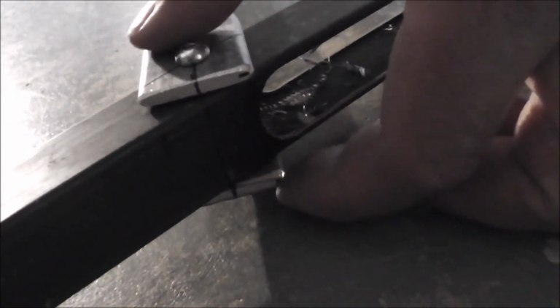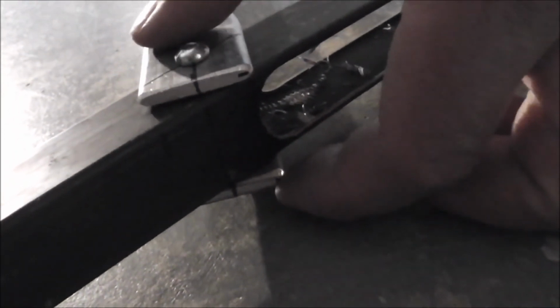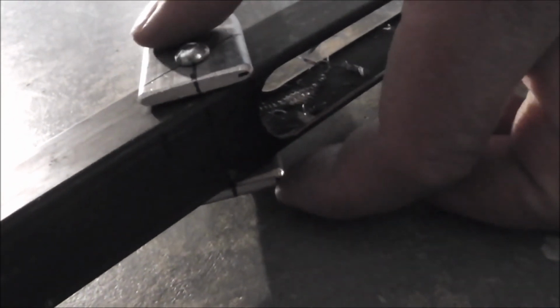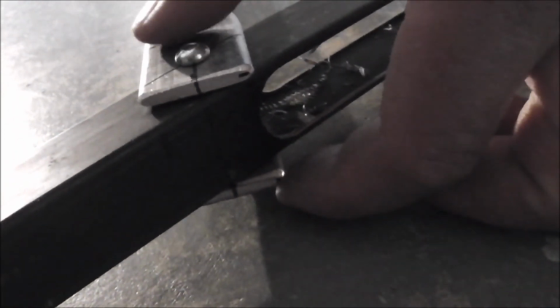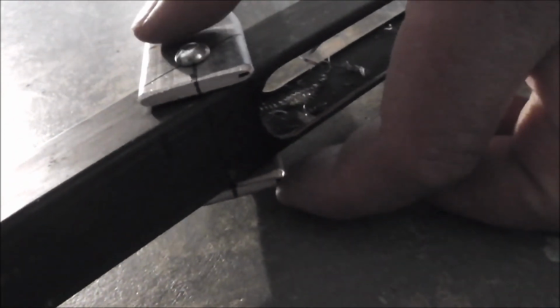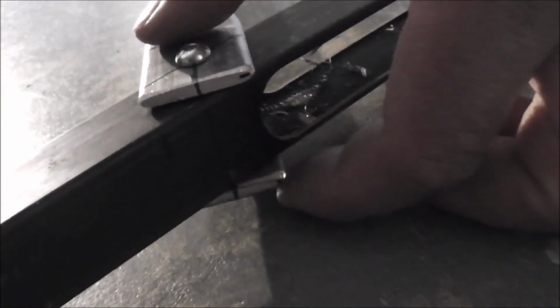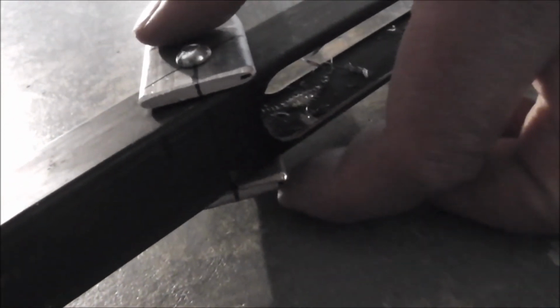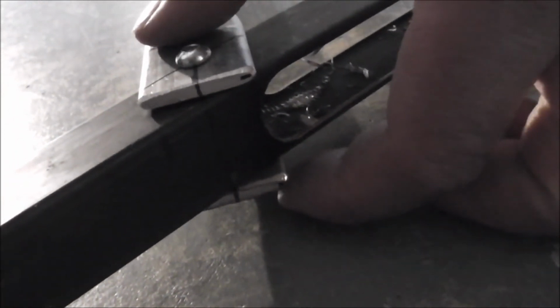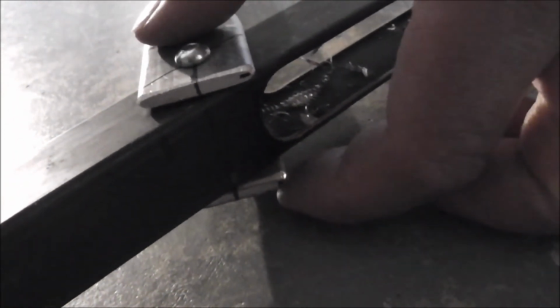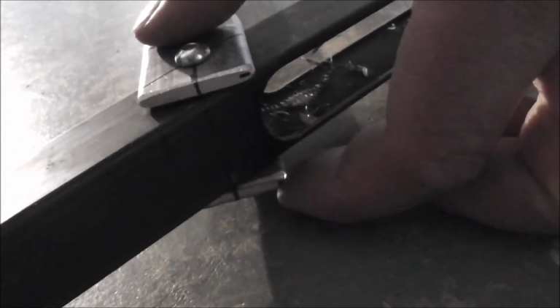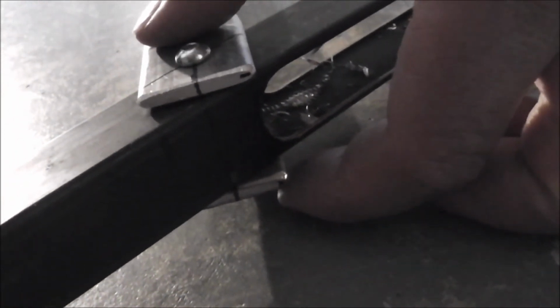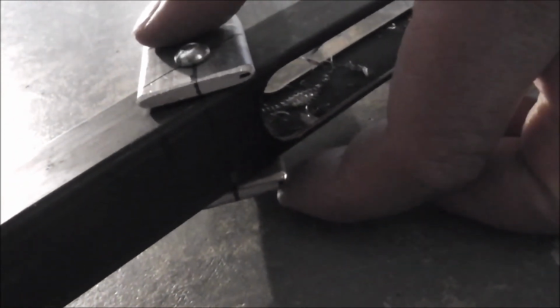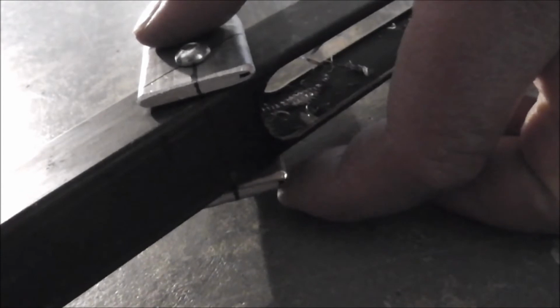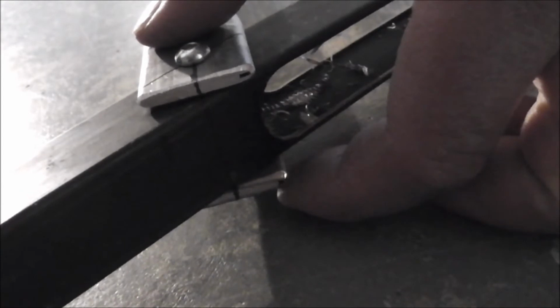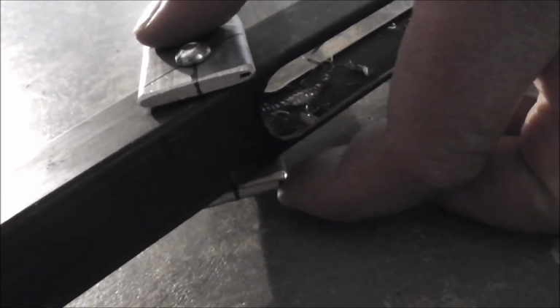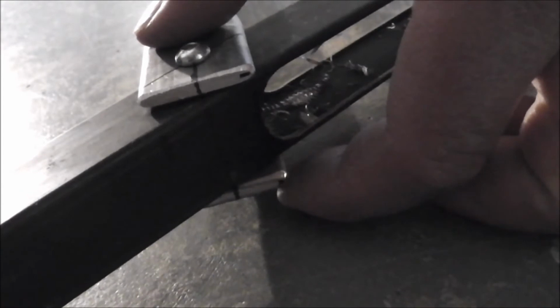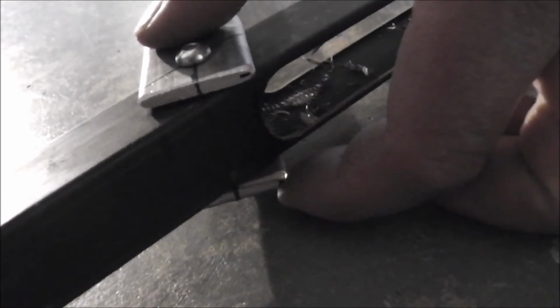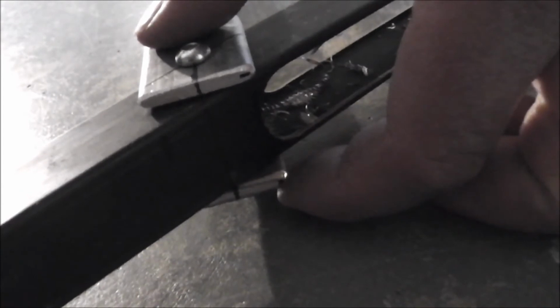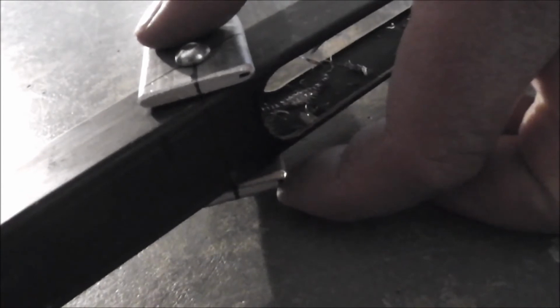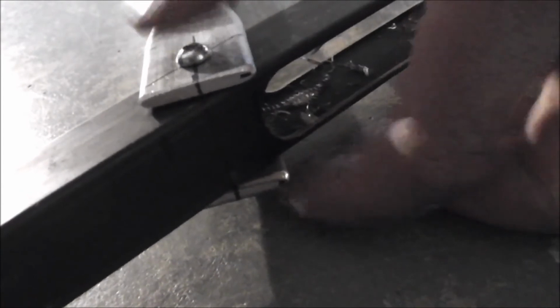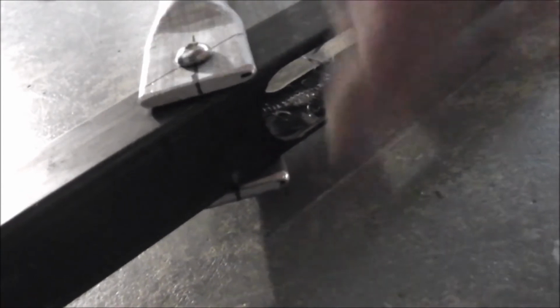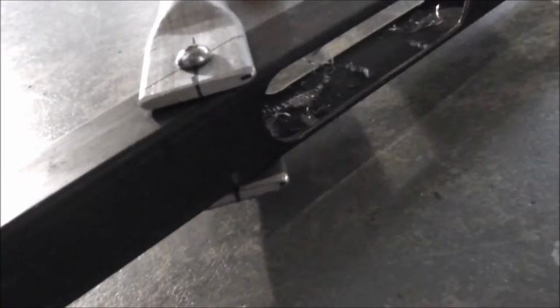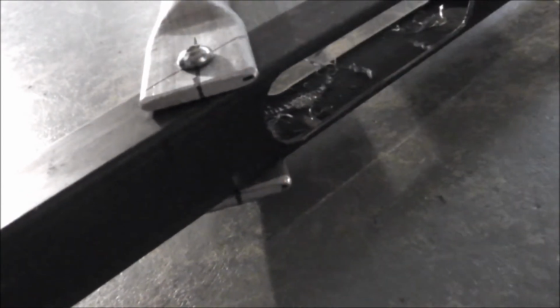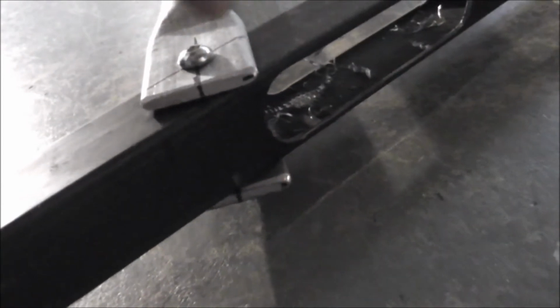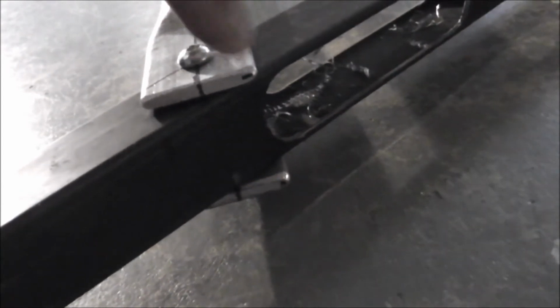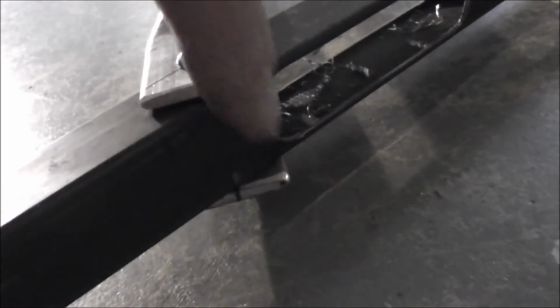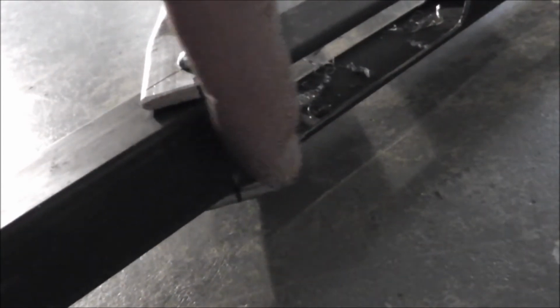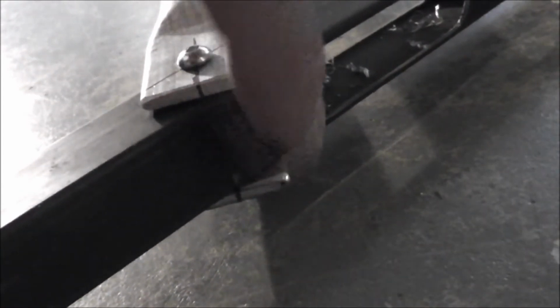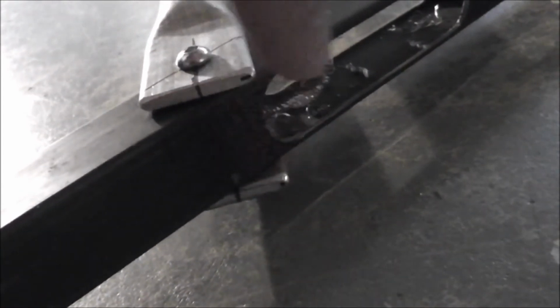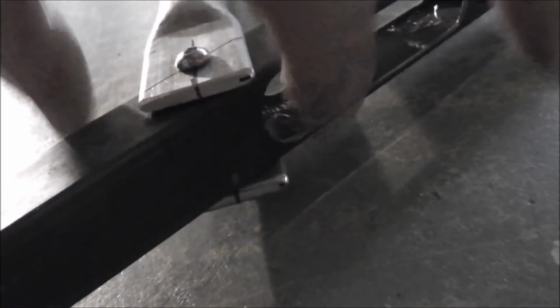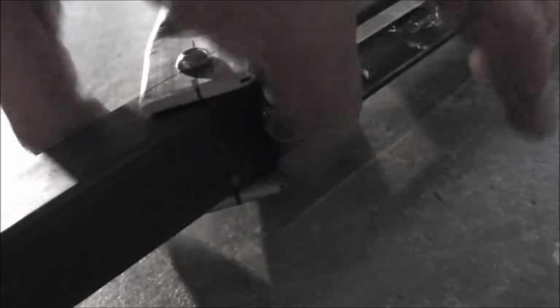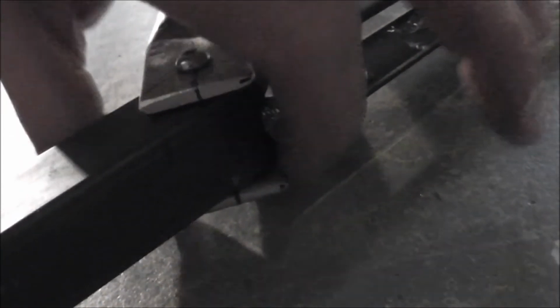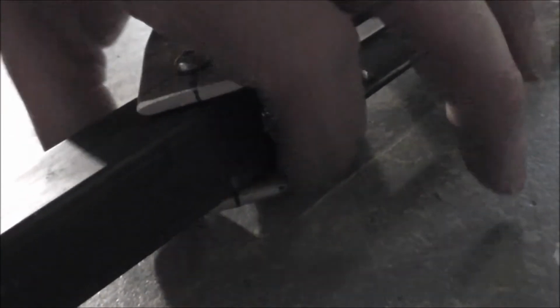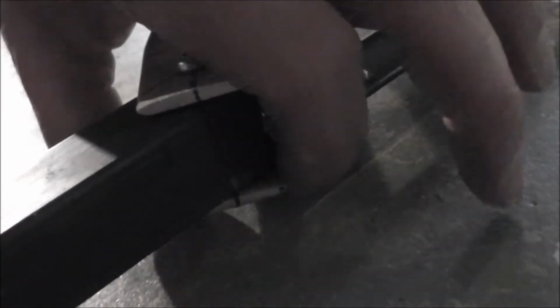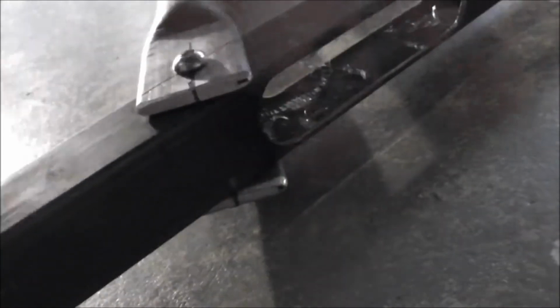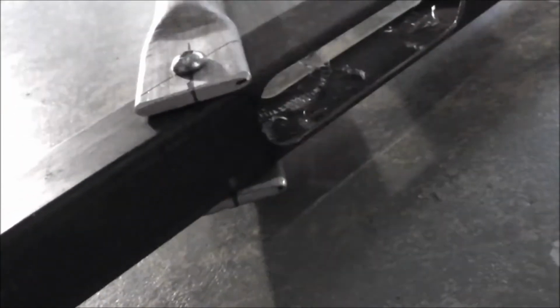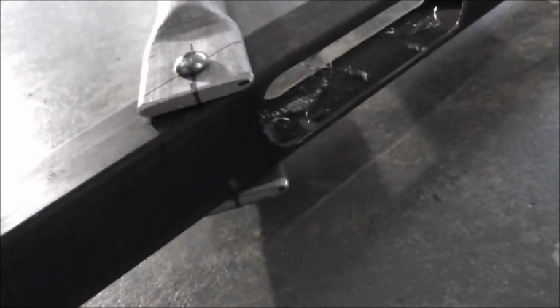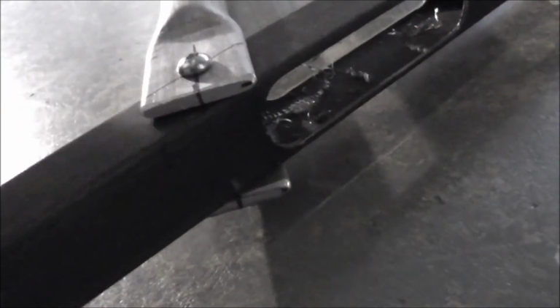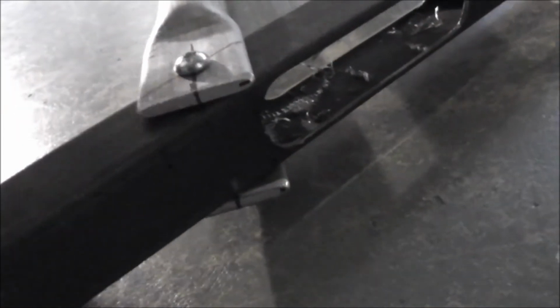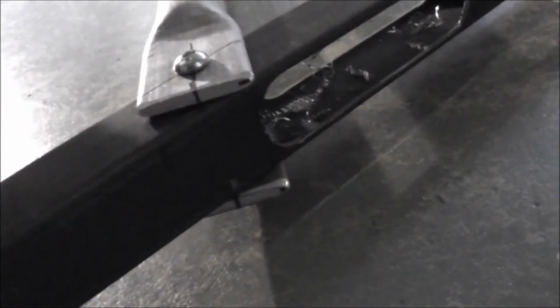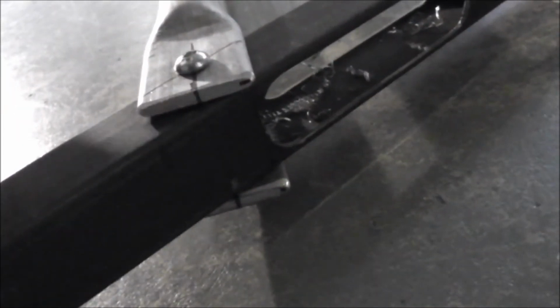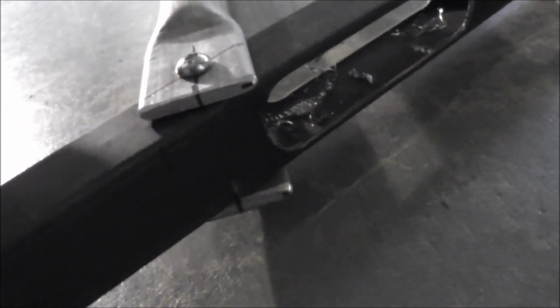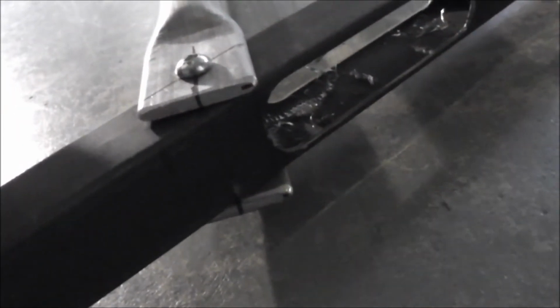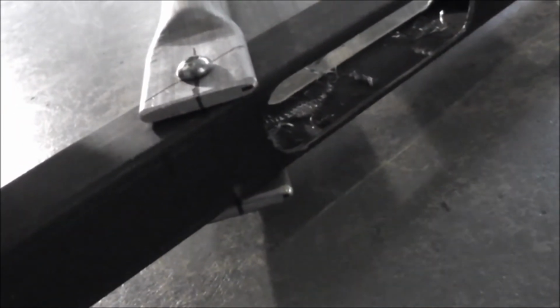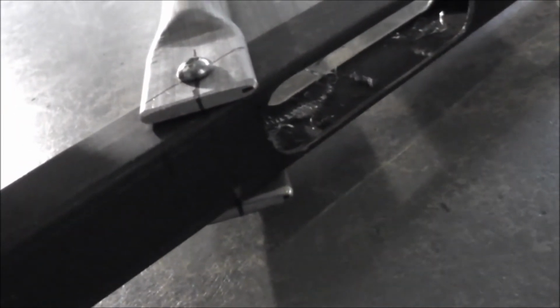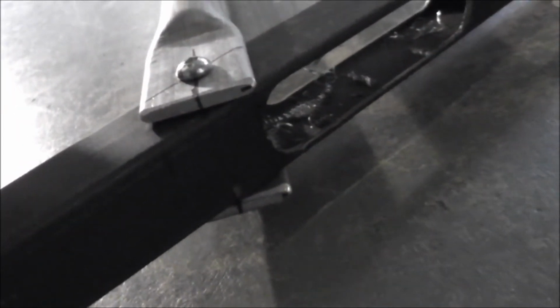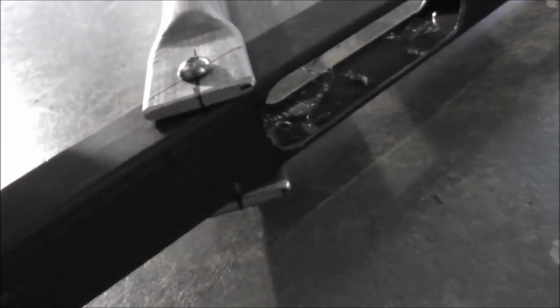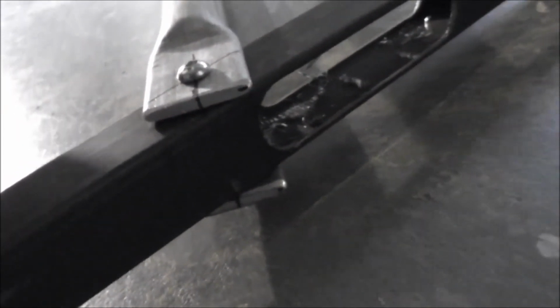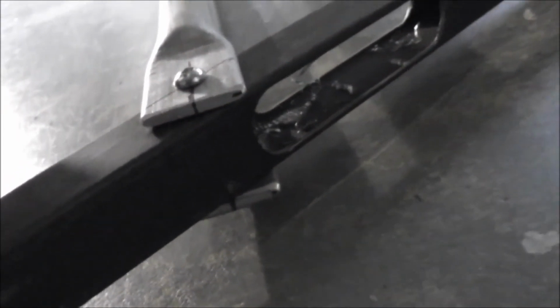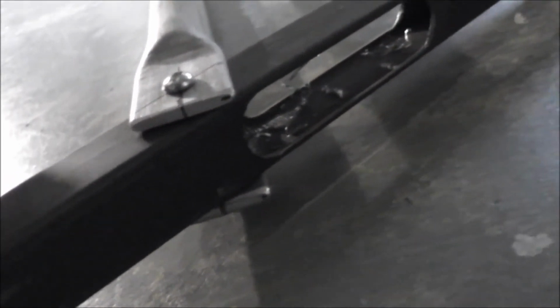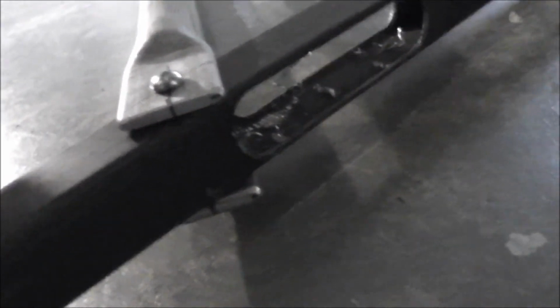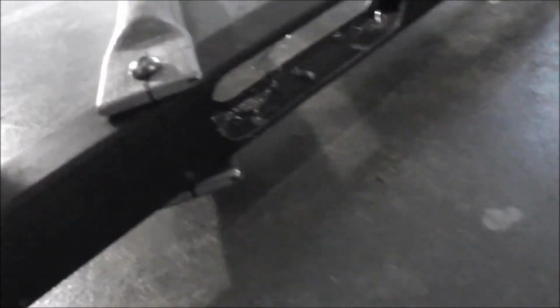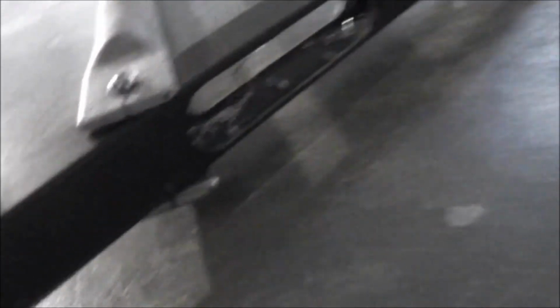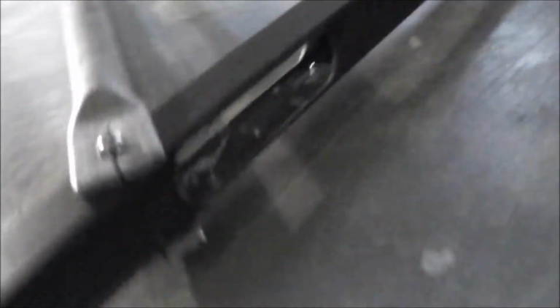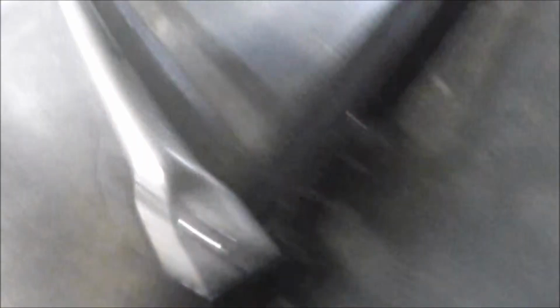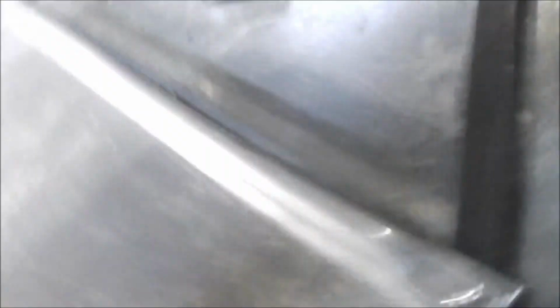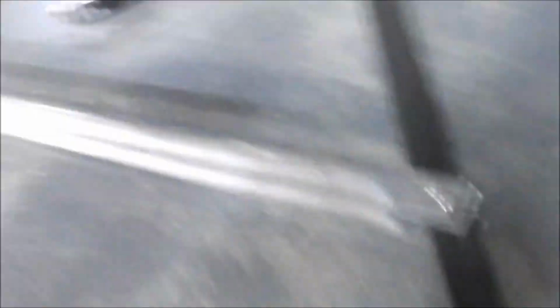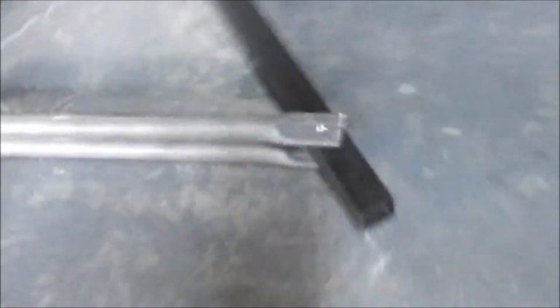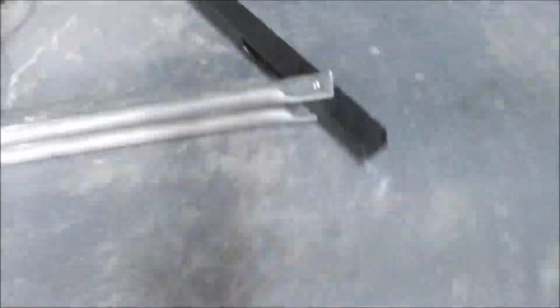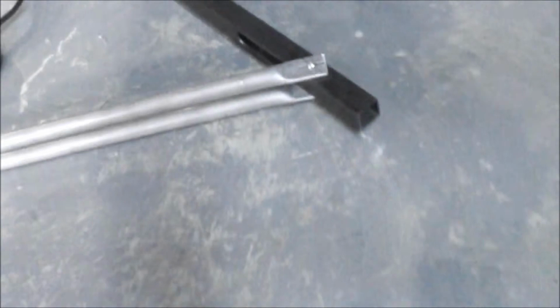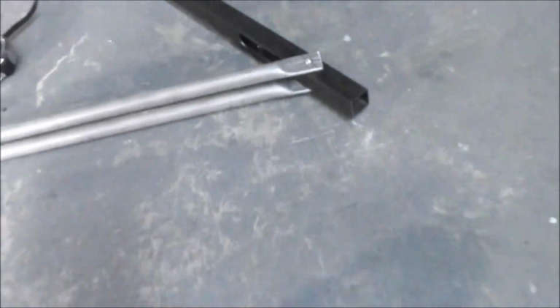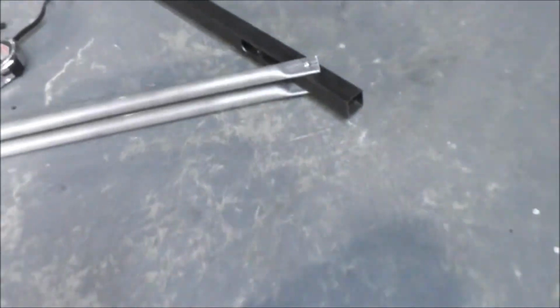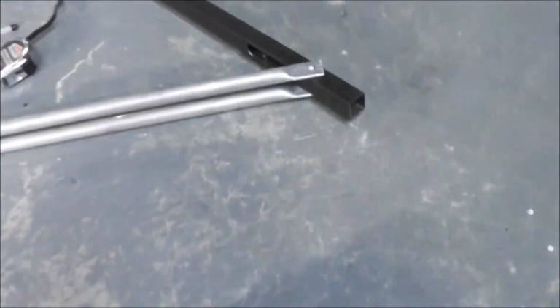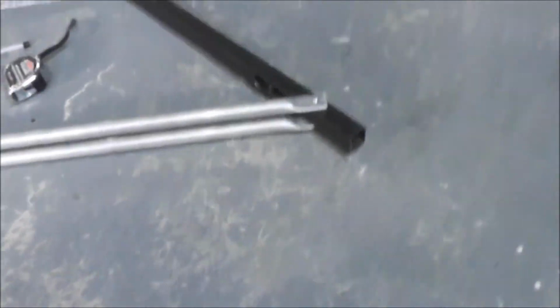Just drilled it through — exactly the same, both sides.